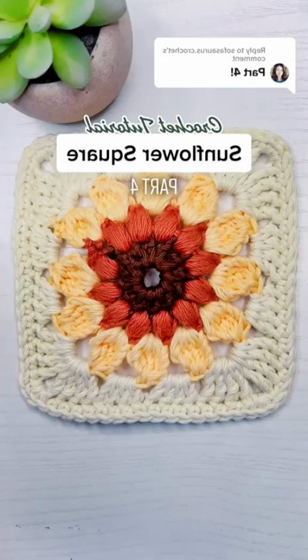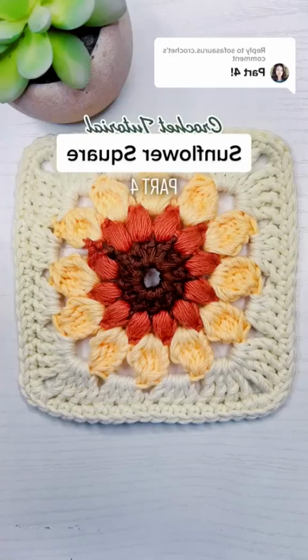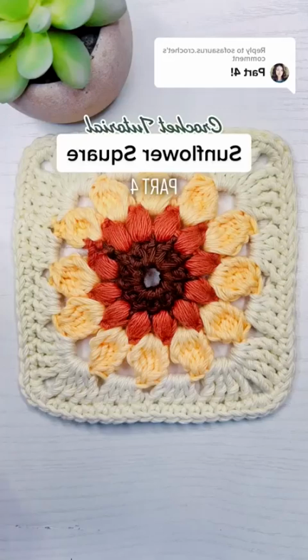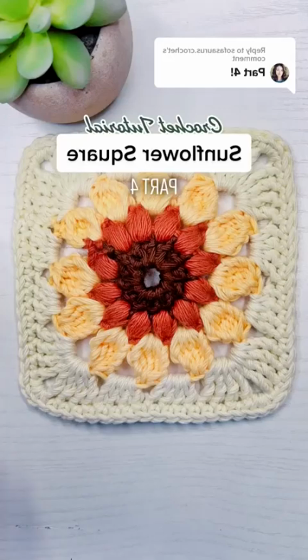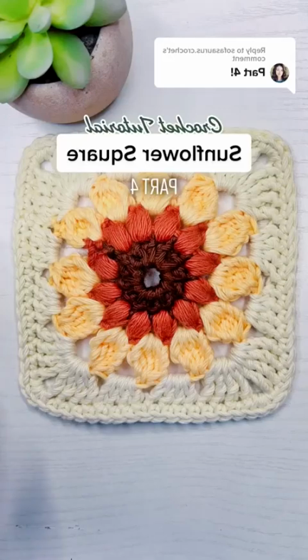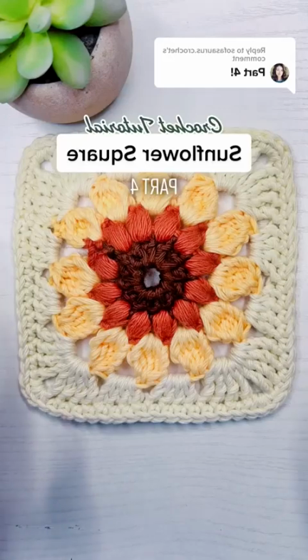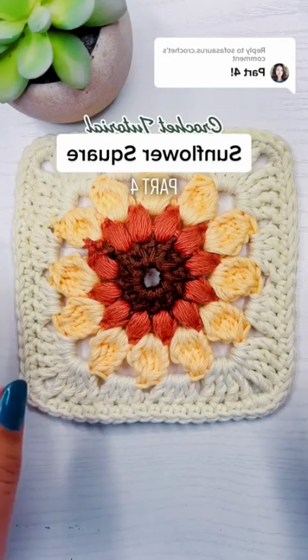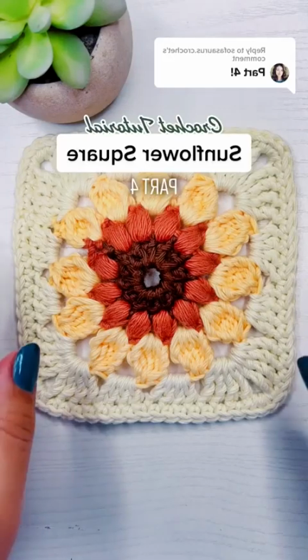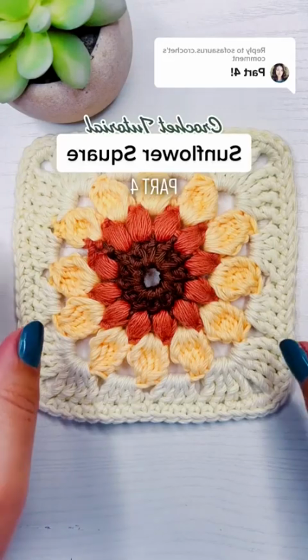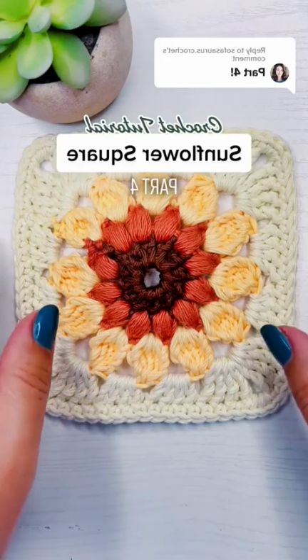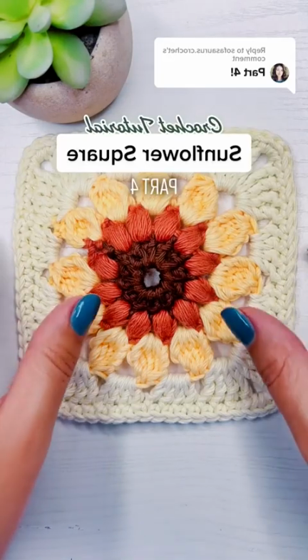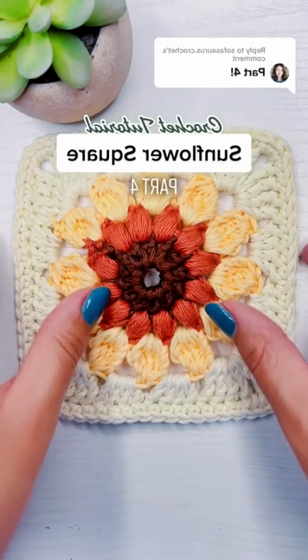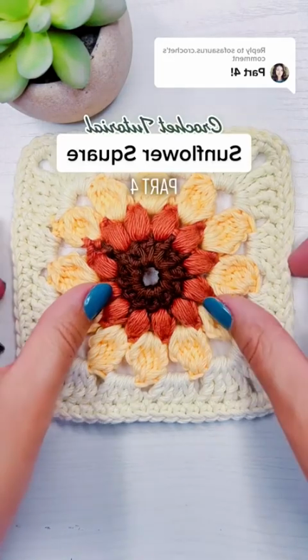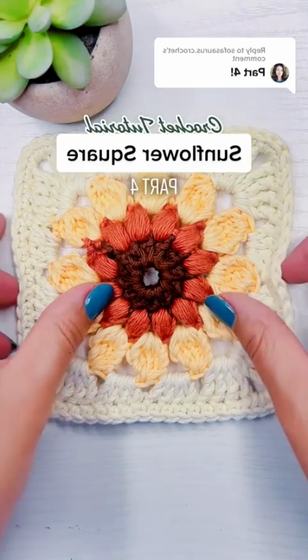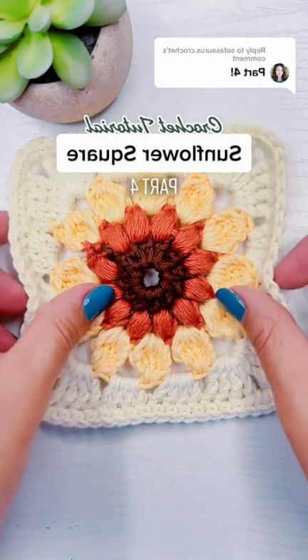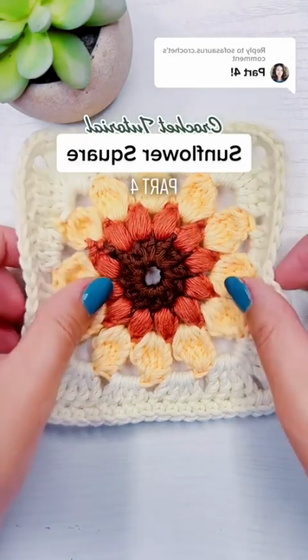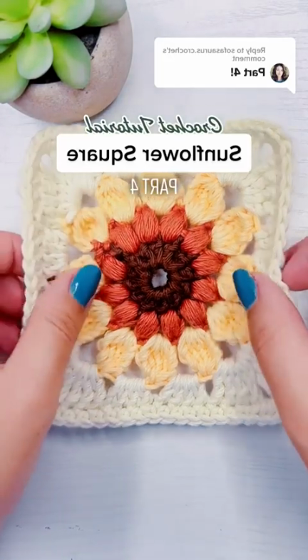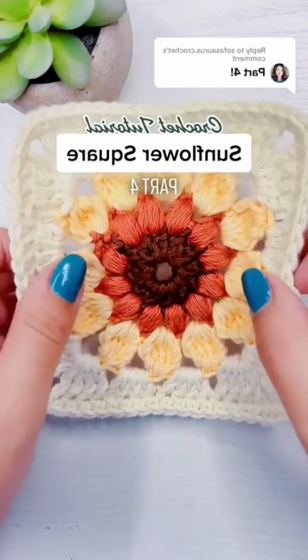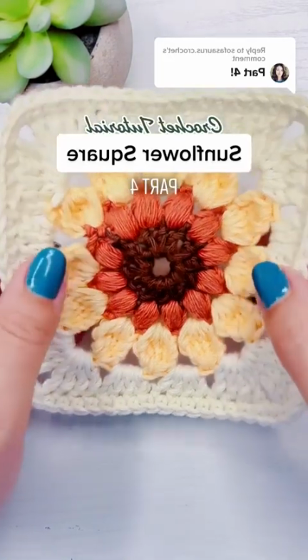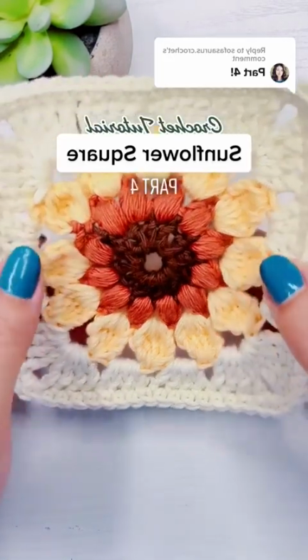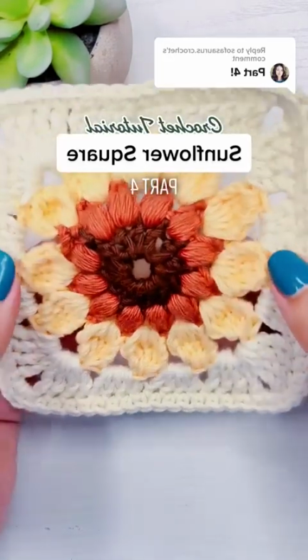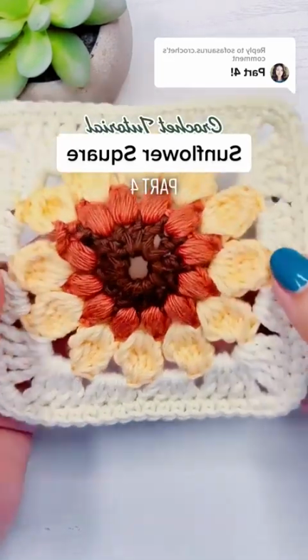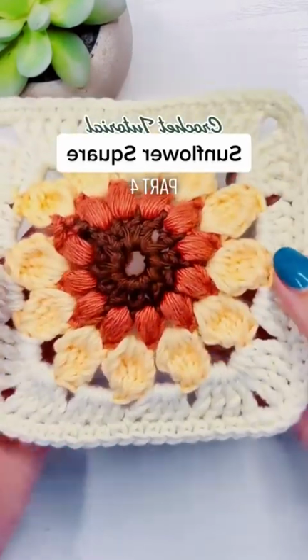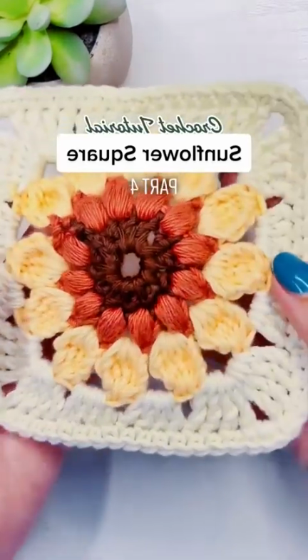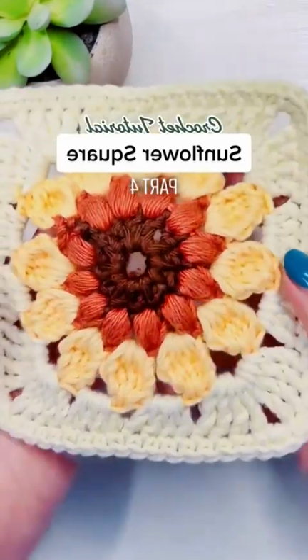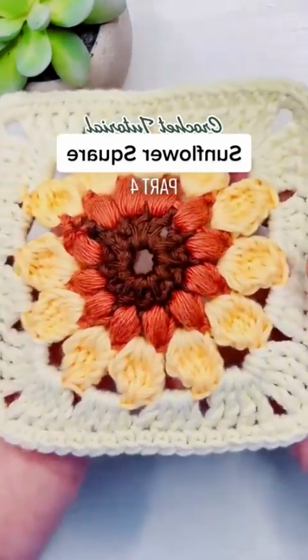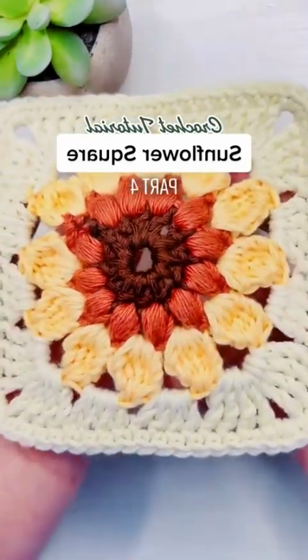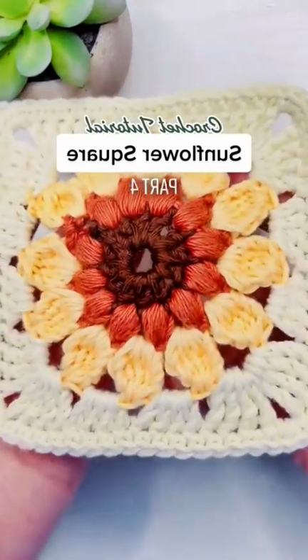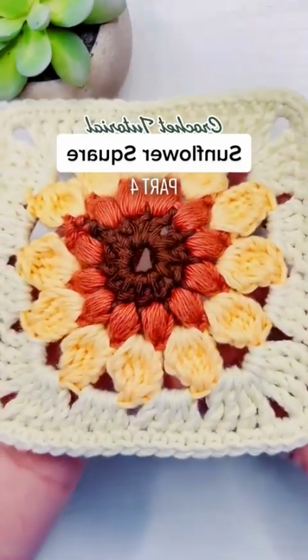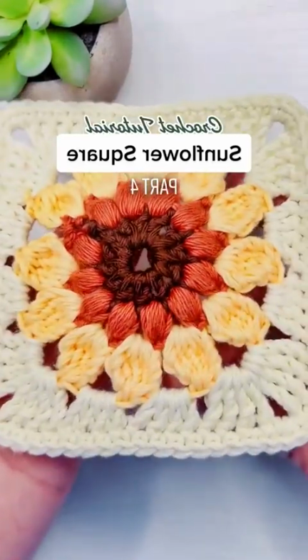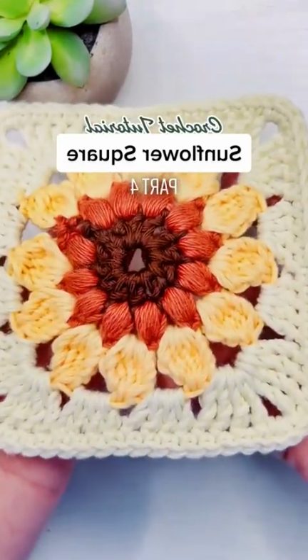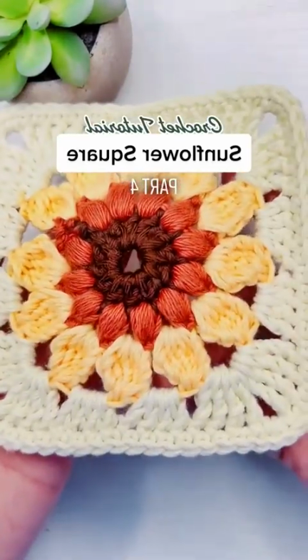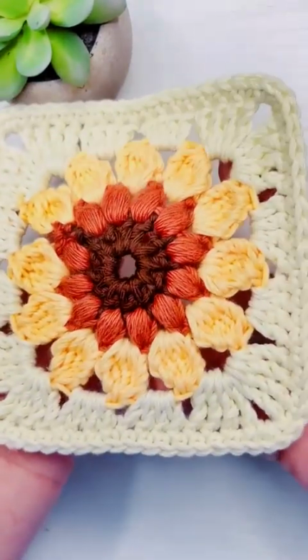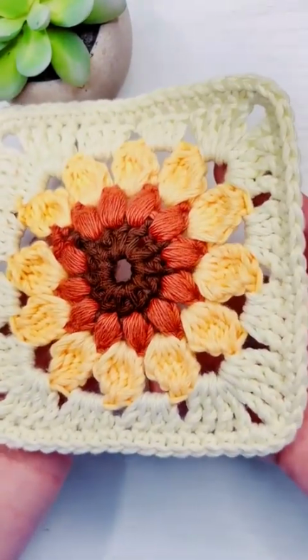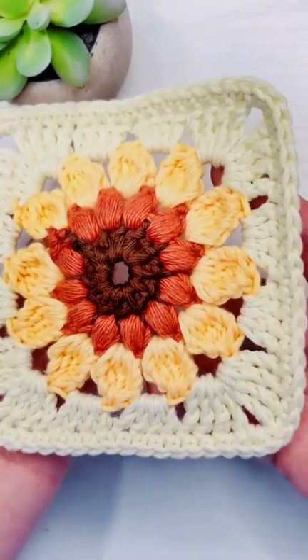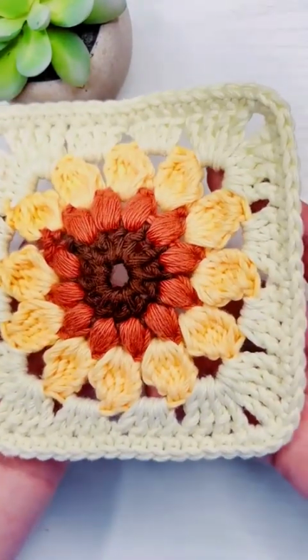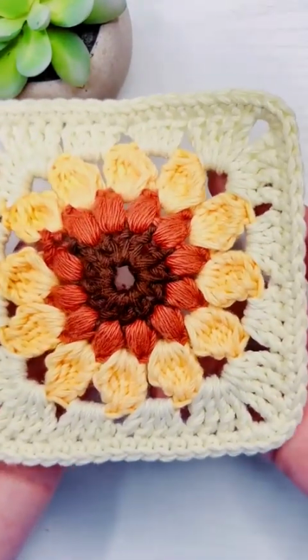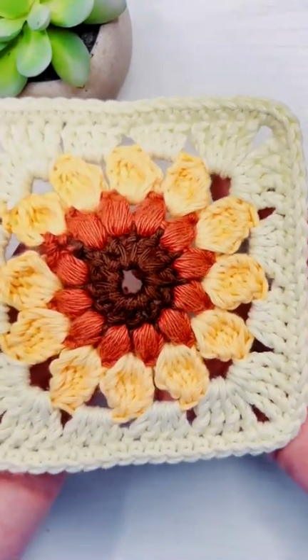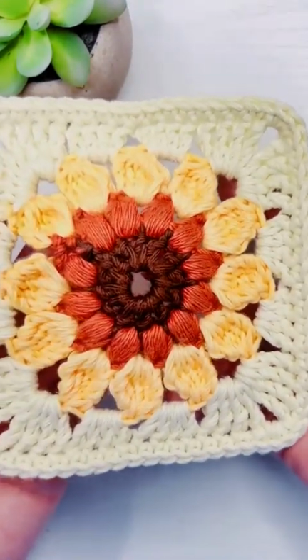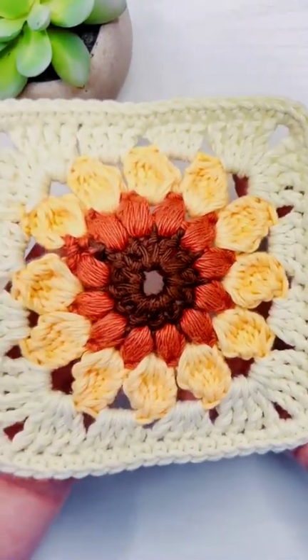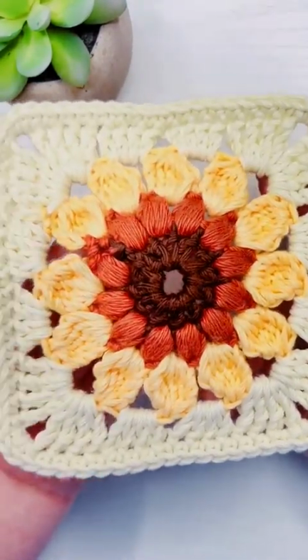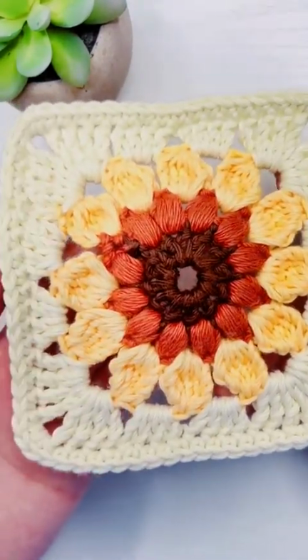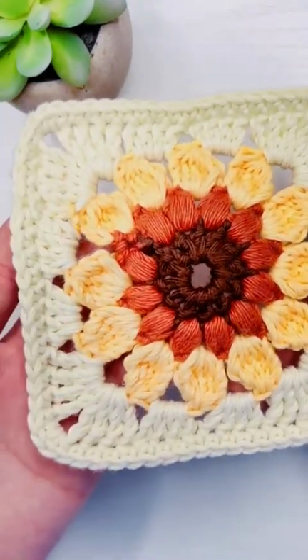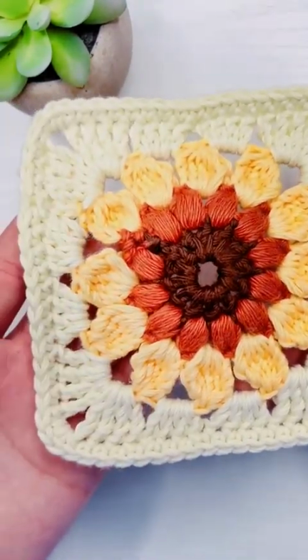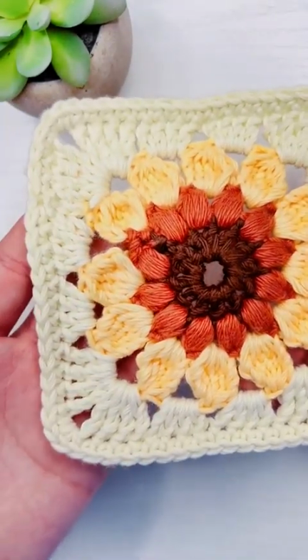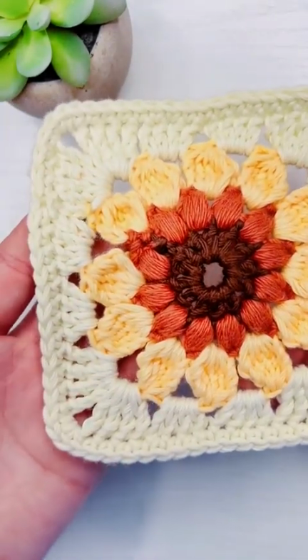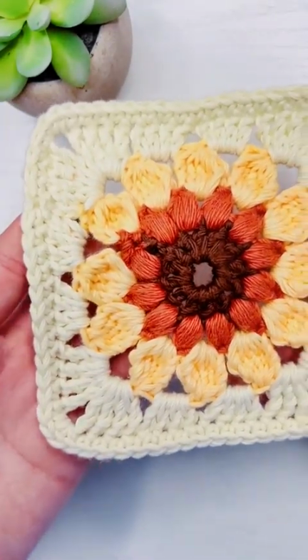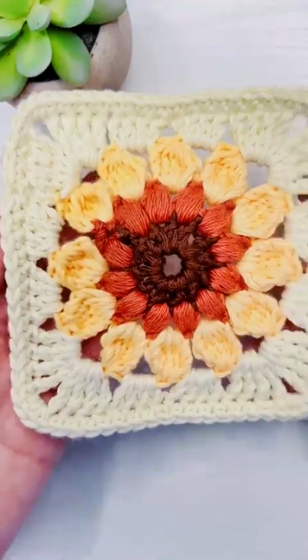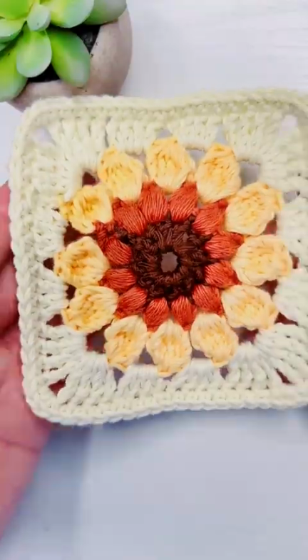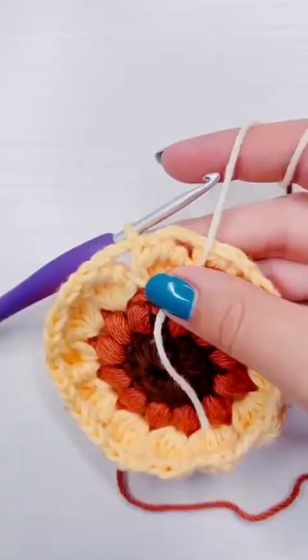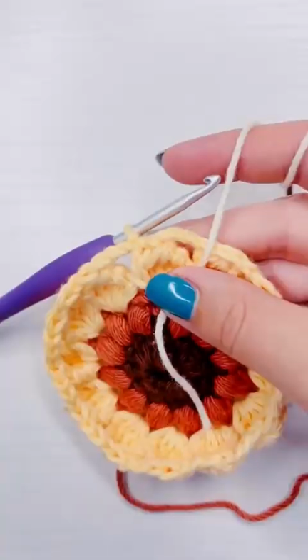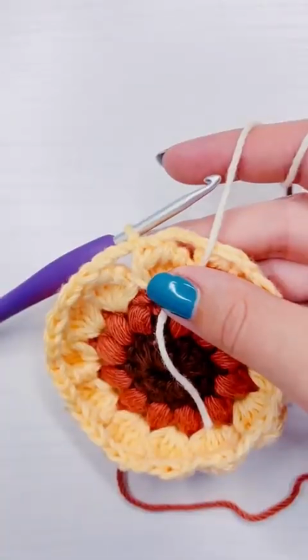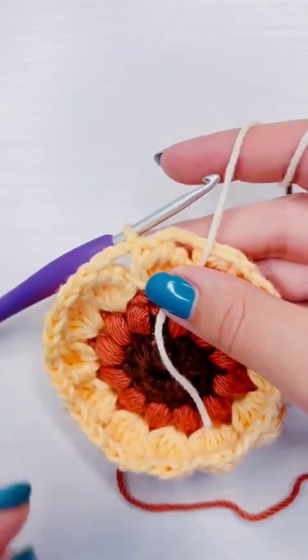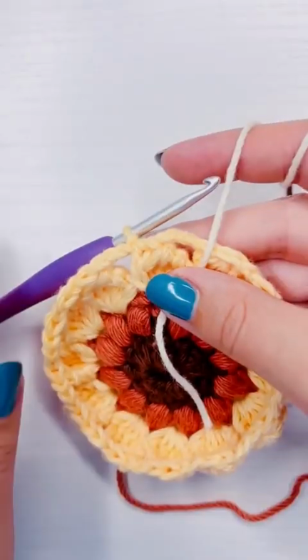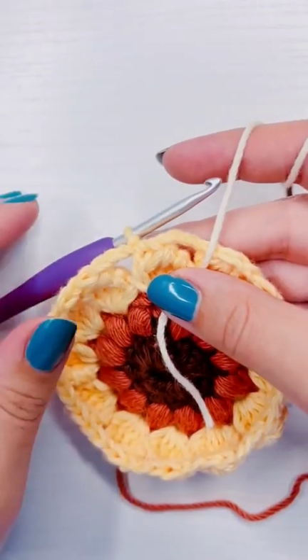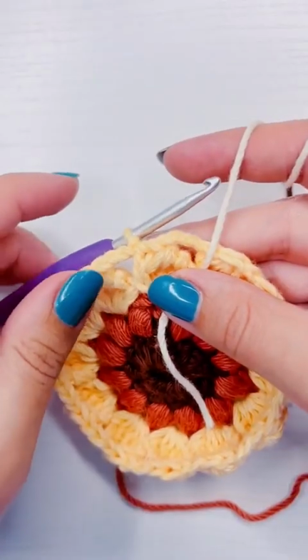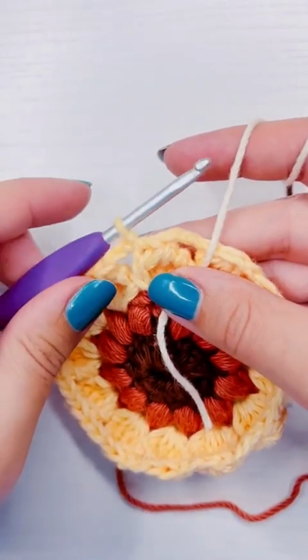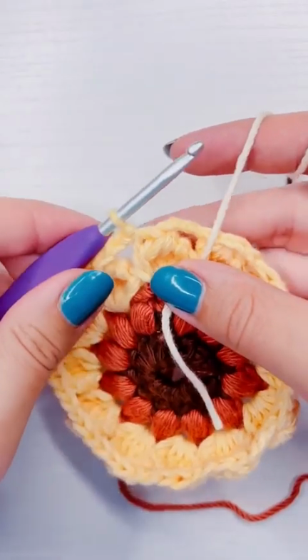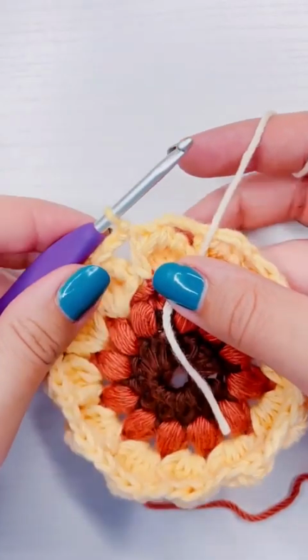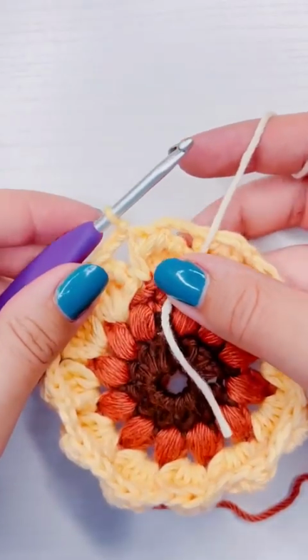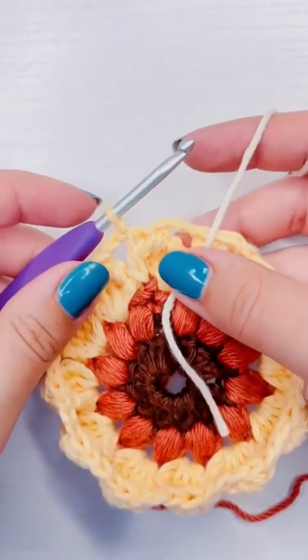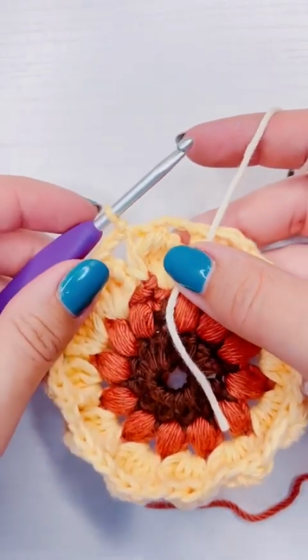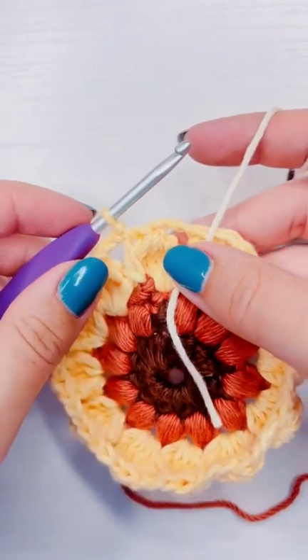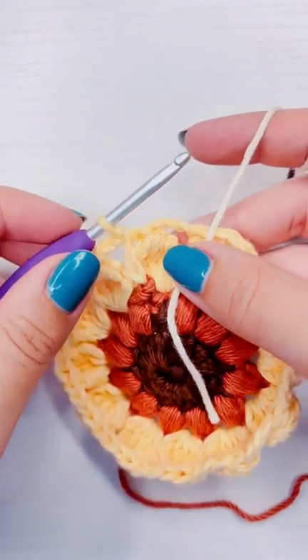This is how to crochet a sunflower square, part four! We're going to turn the circle into a square.